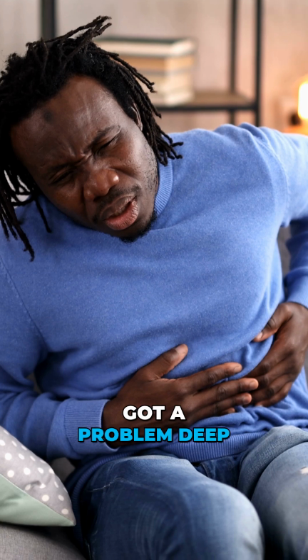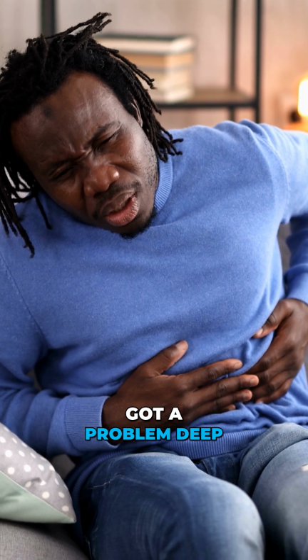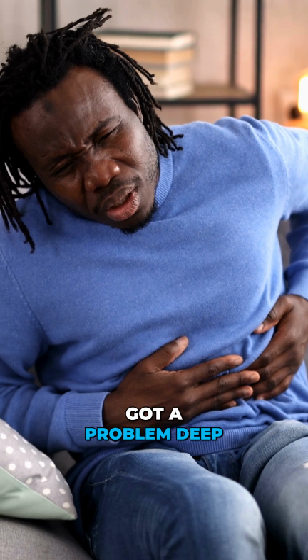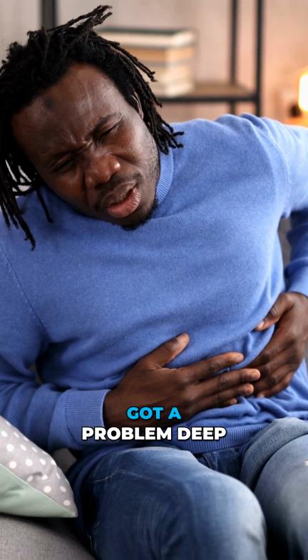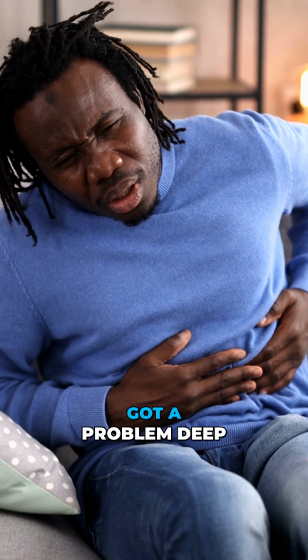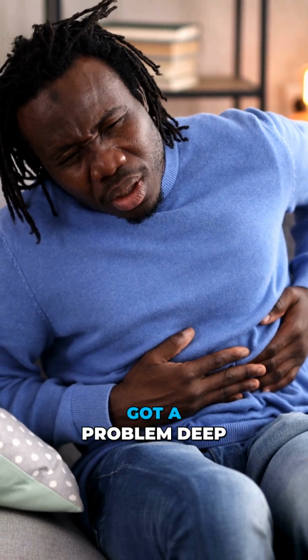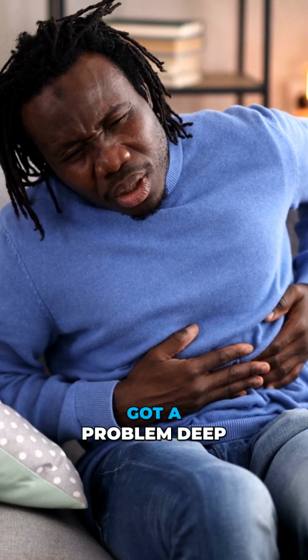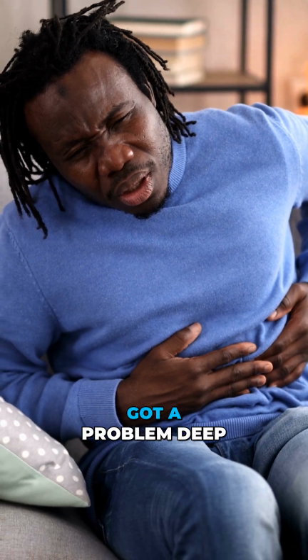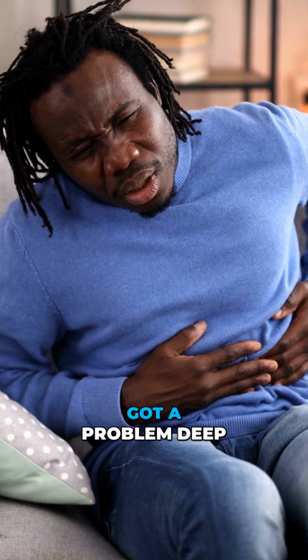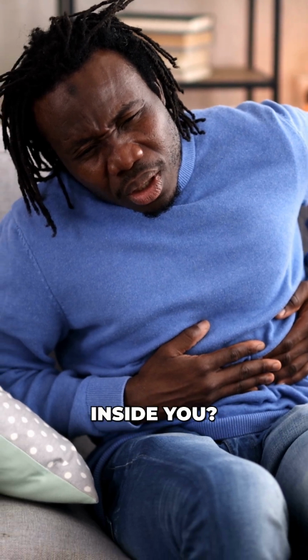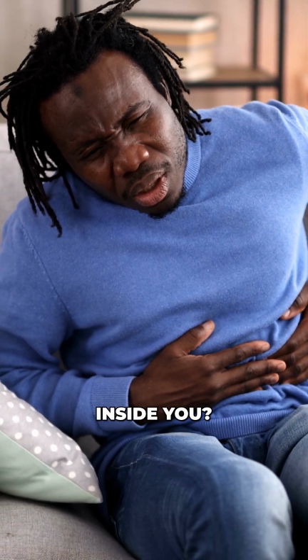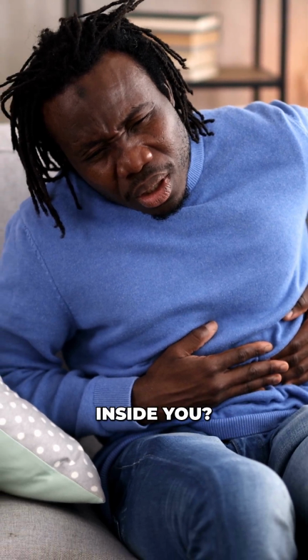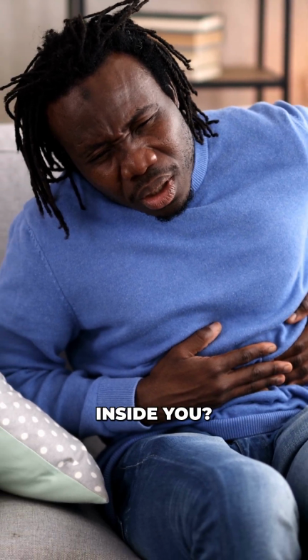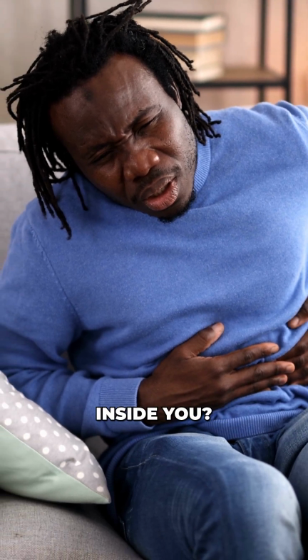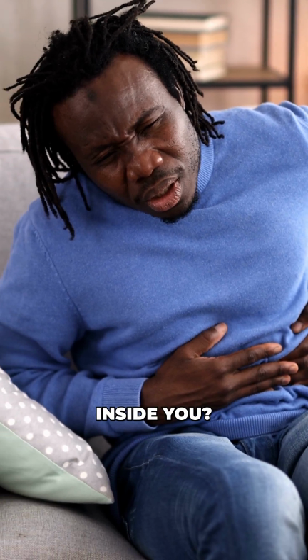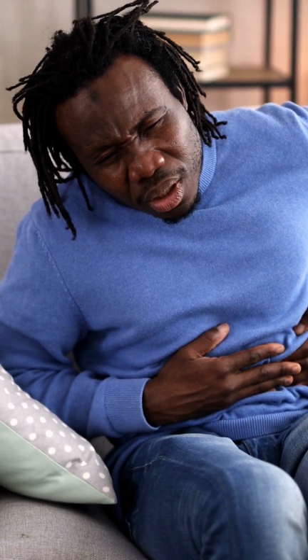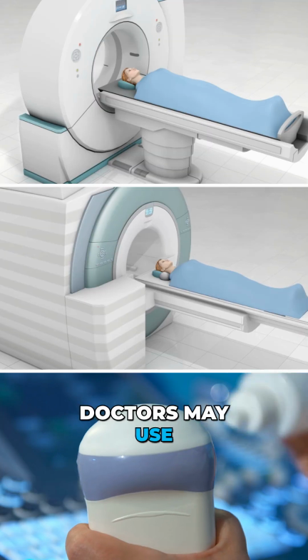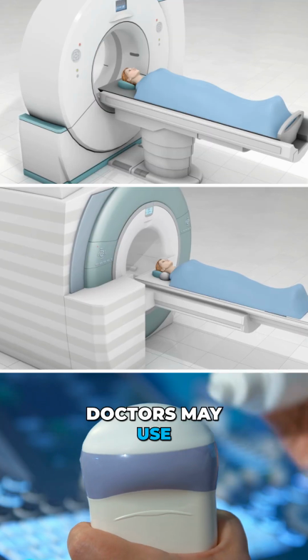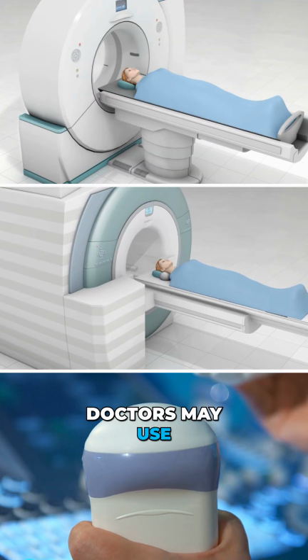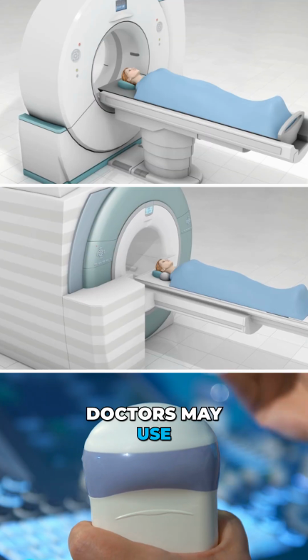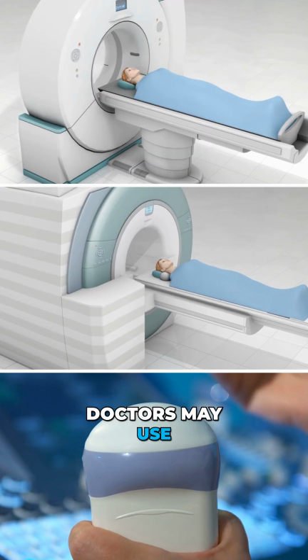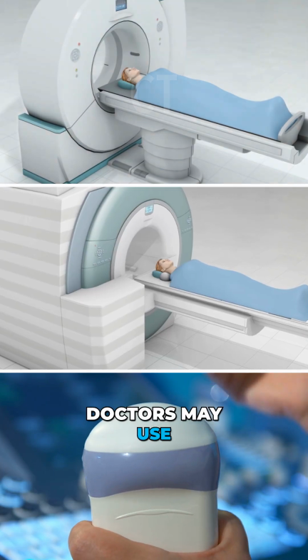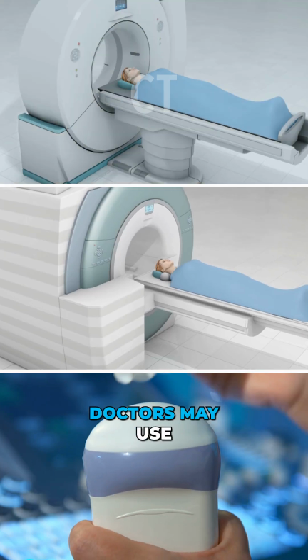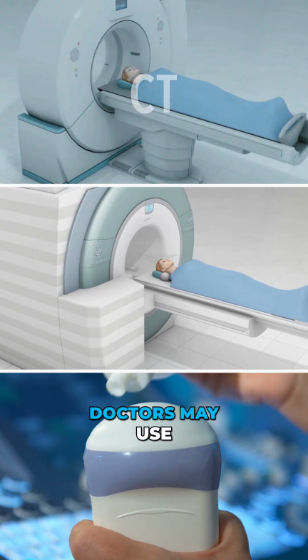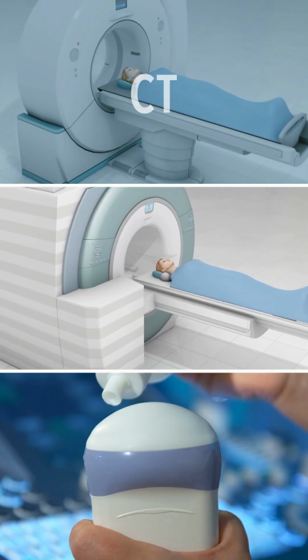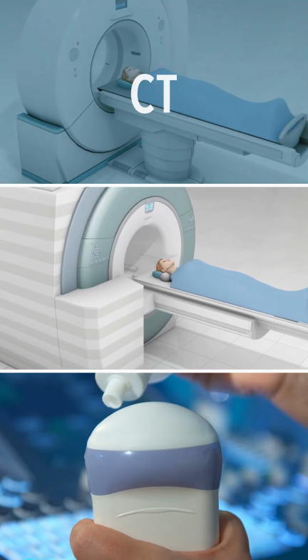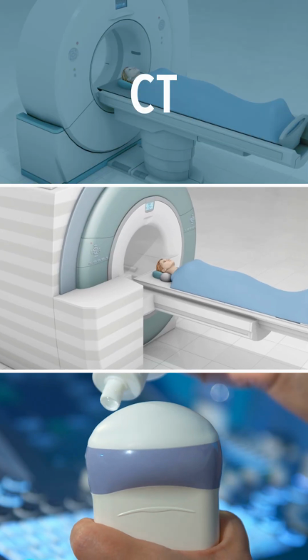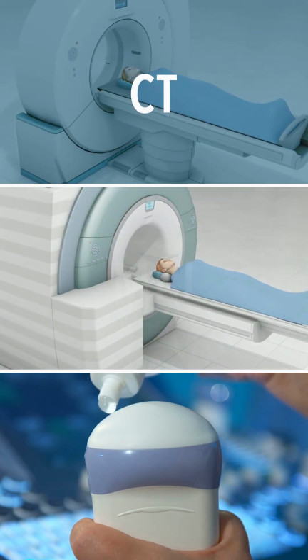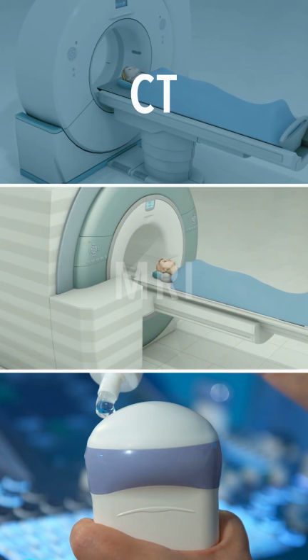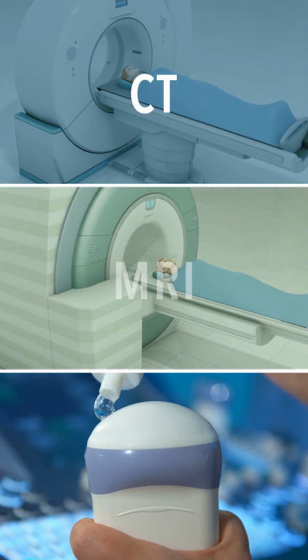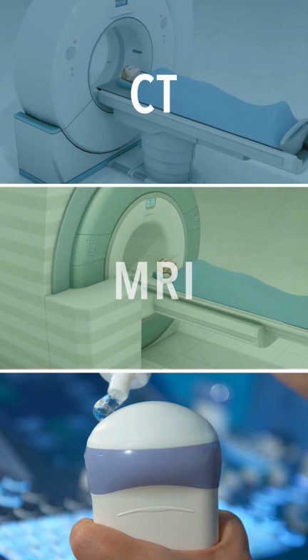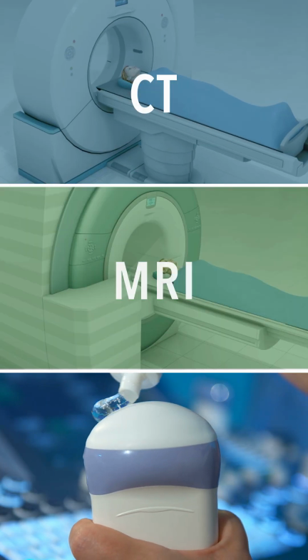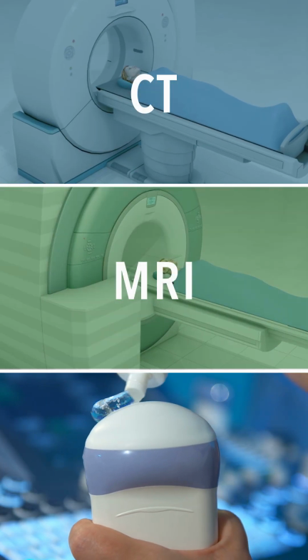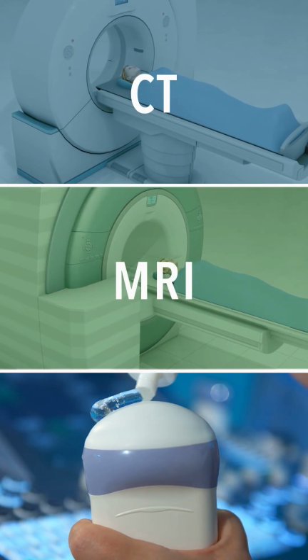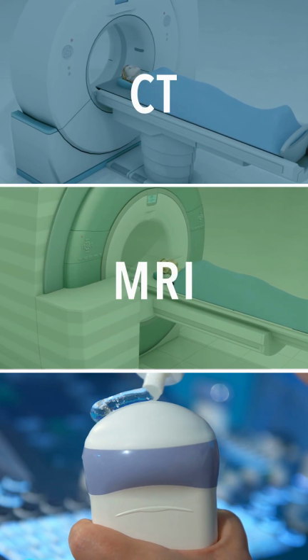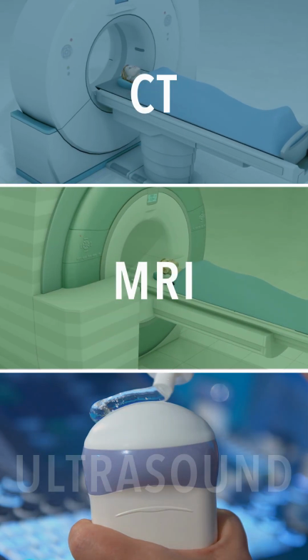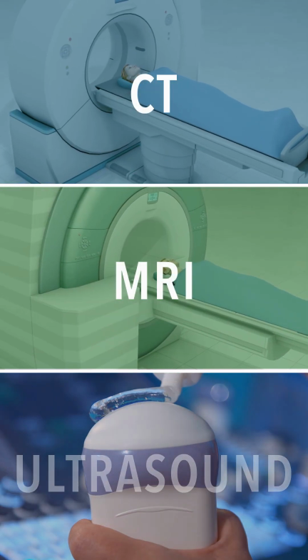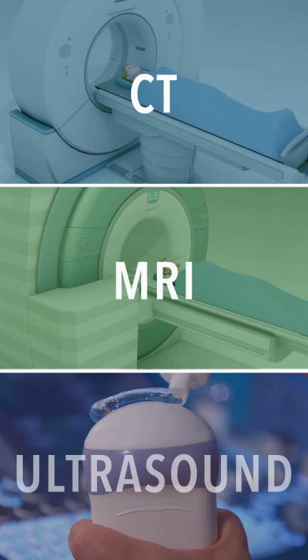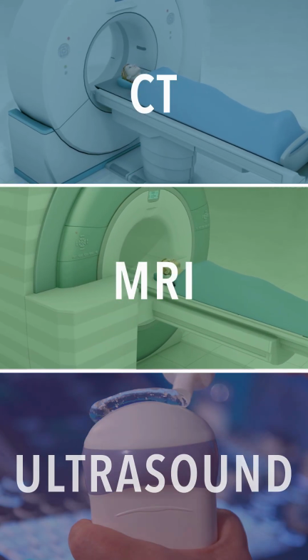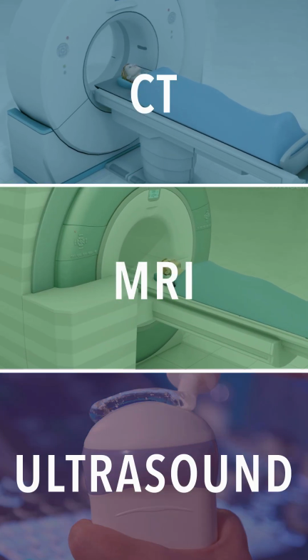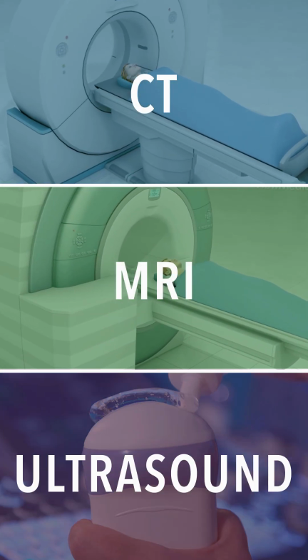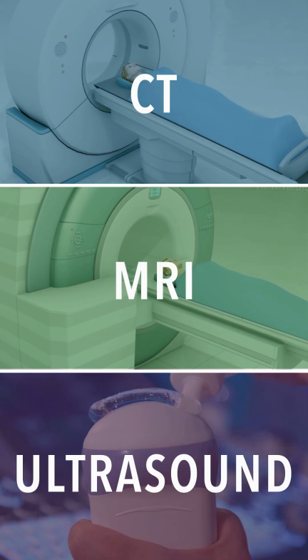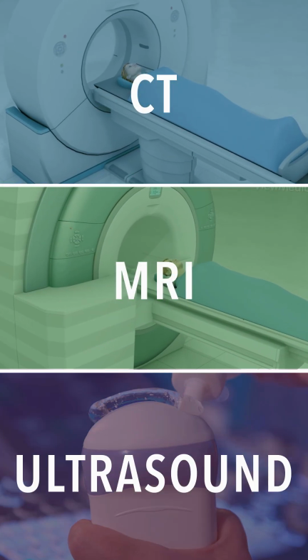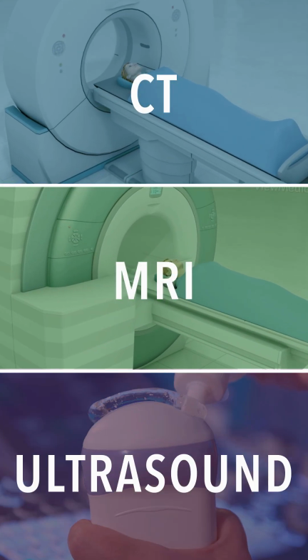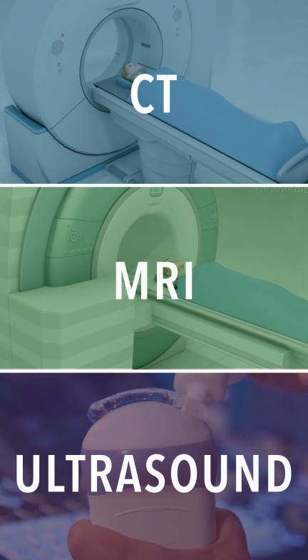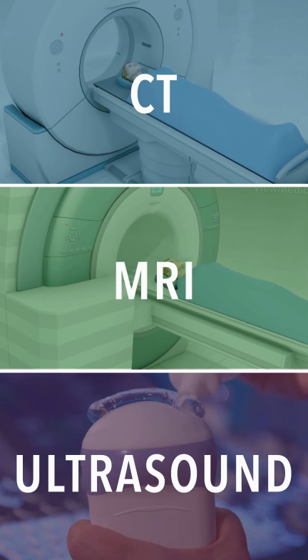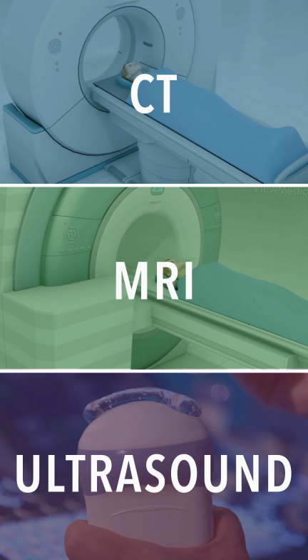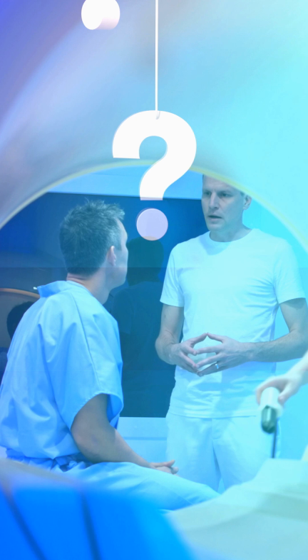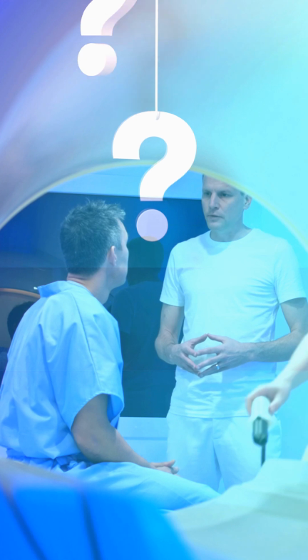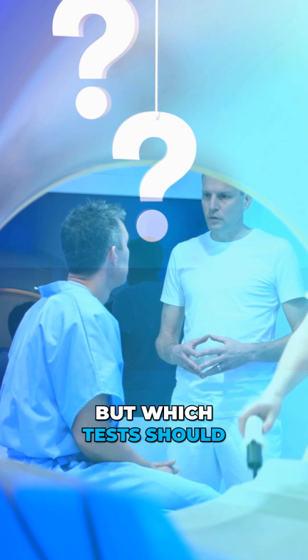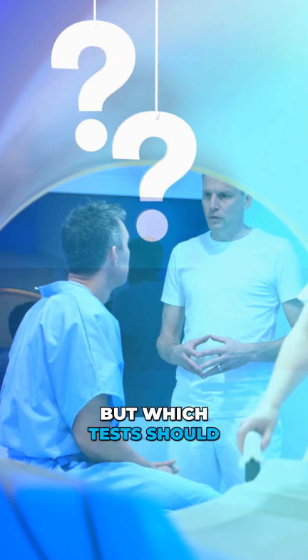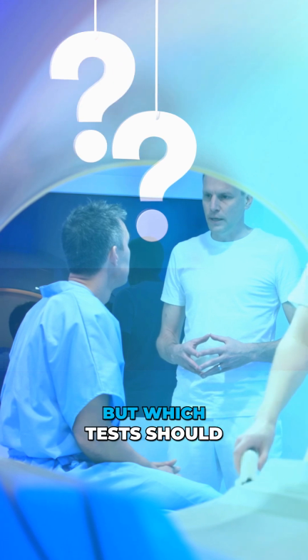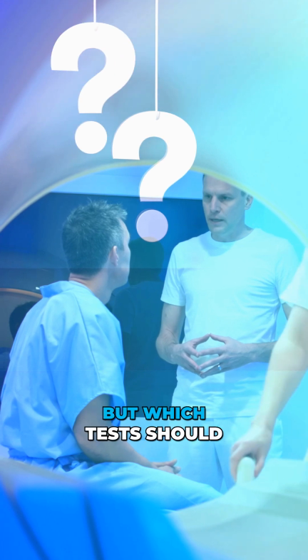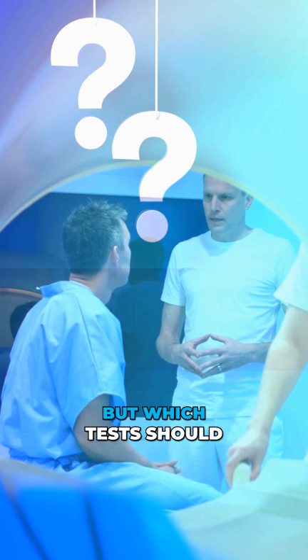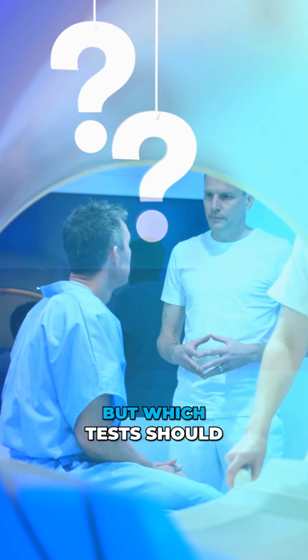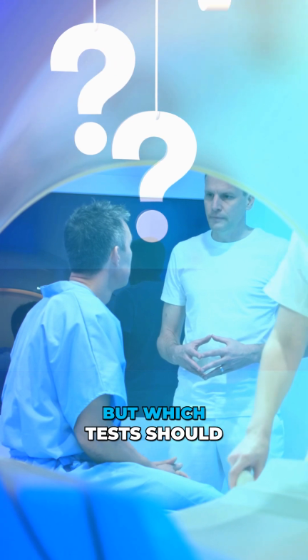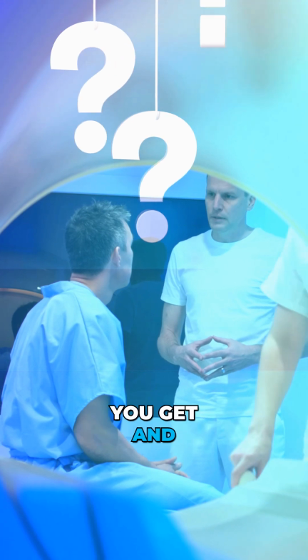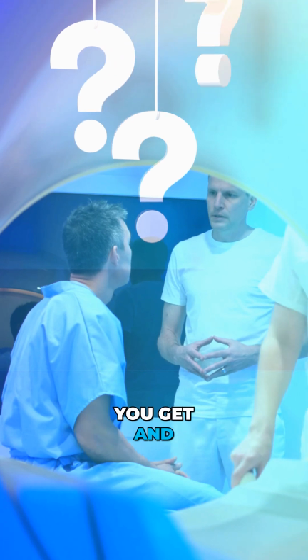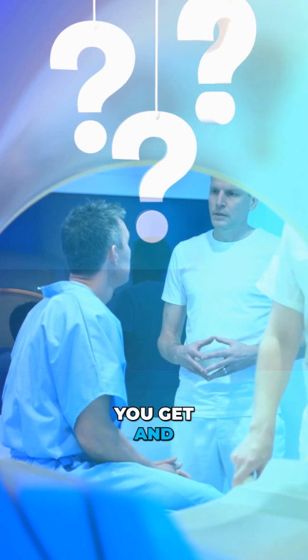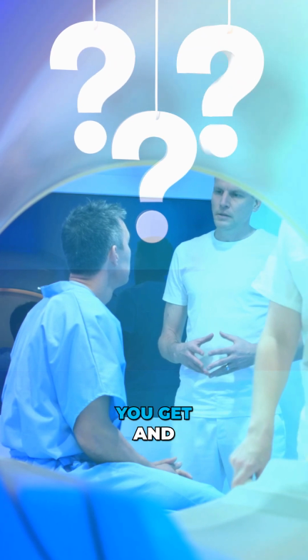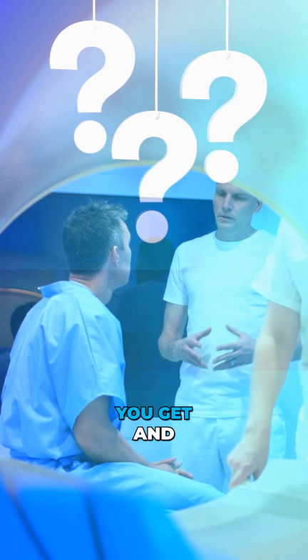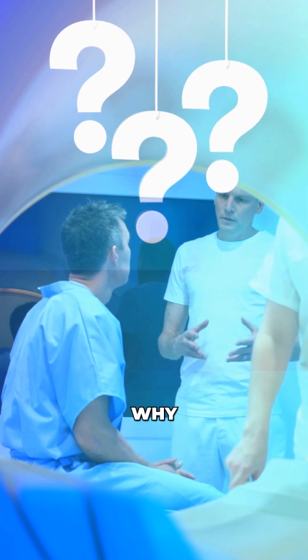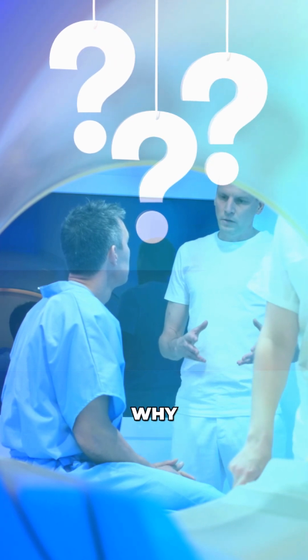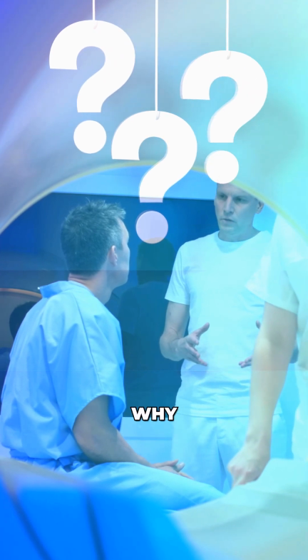Got a problem deep inside you? Doctors may use CT, MRI, or ultrasound to spot it. But which test should you get and why?